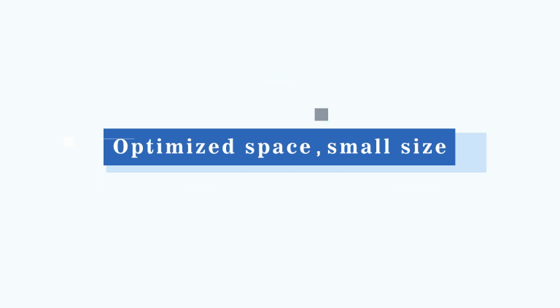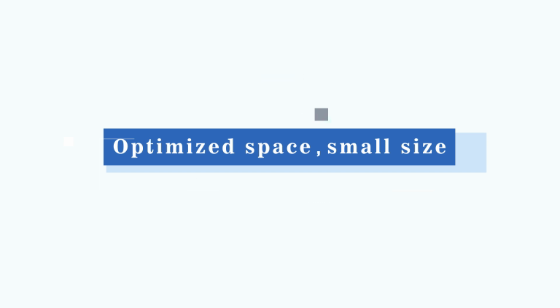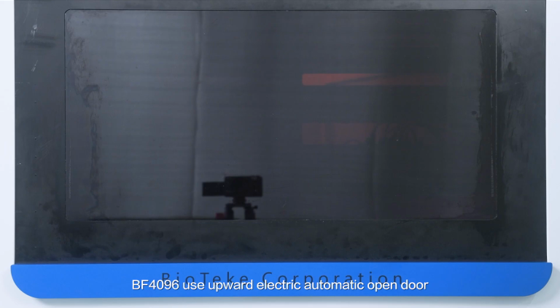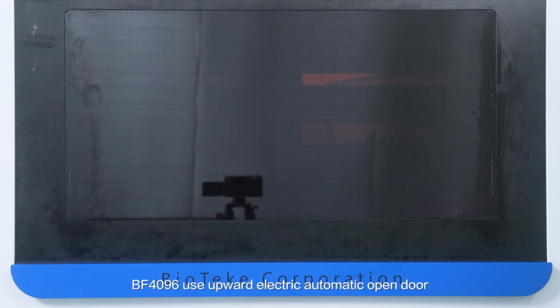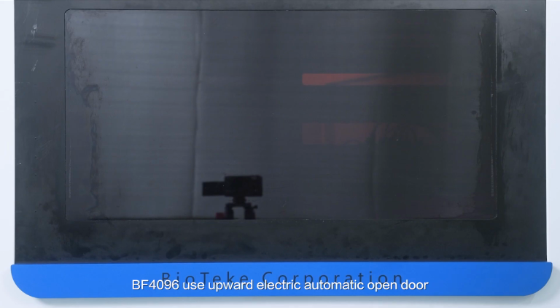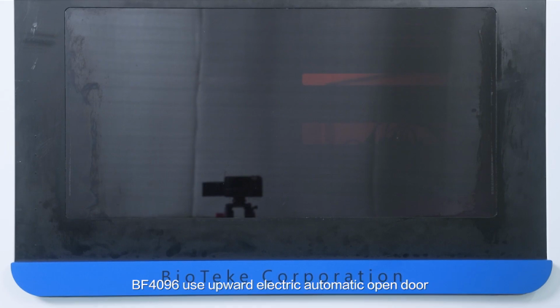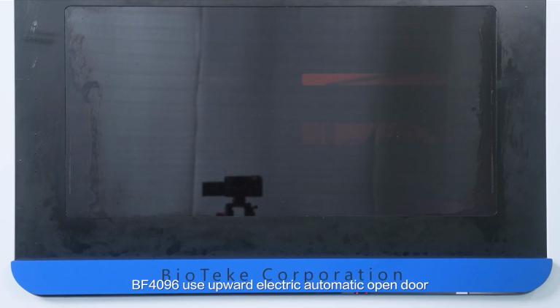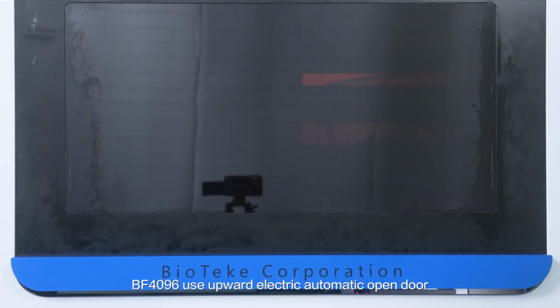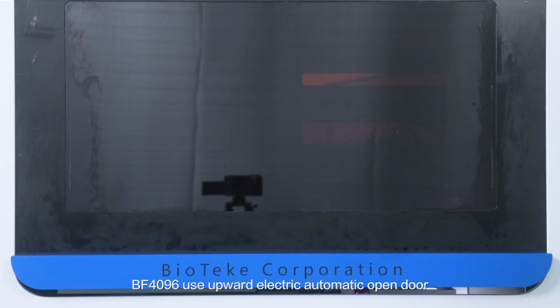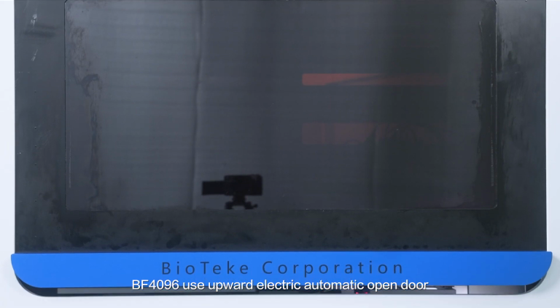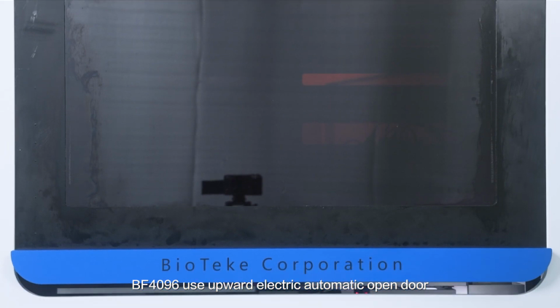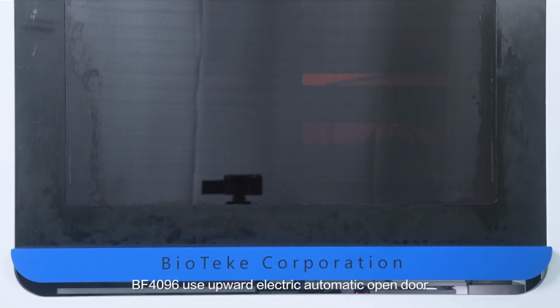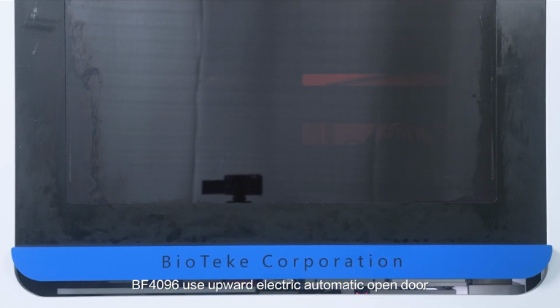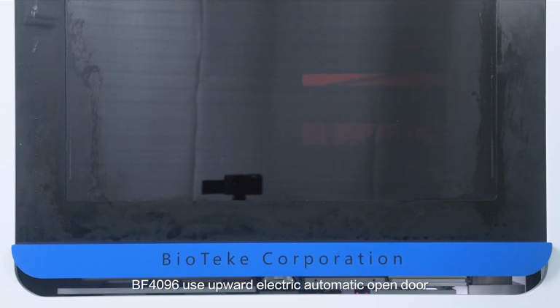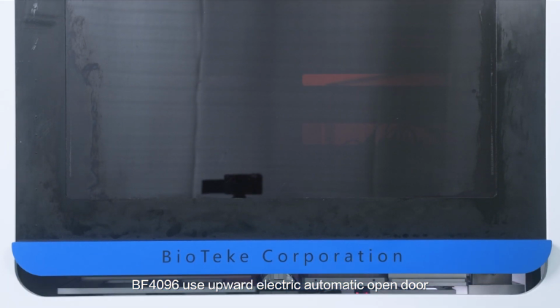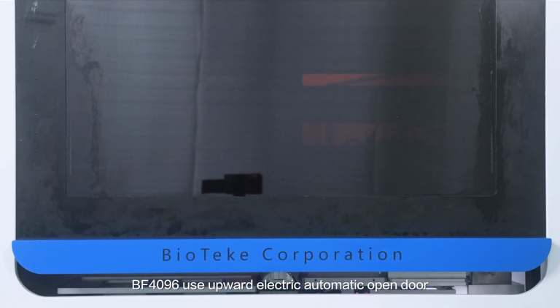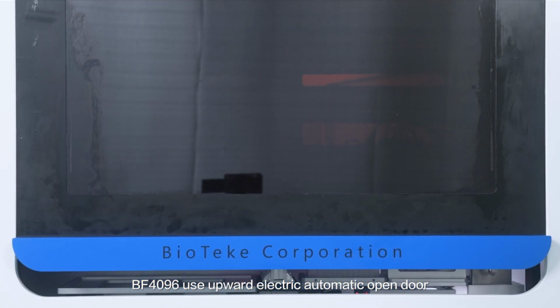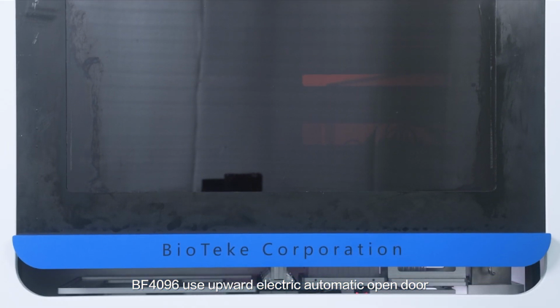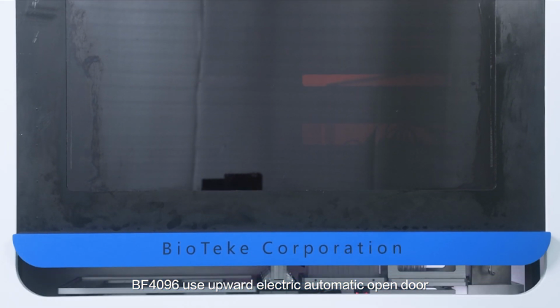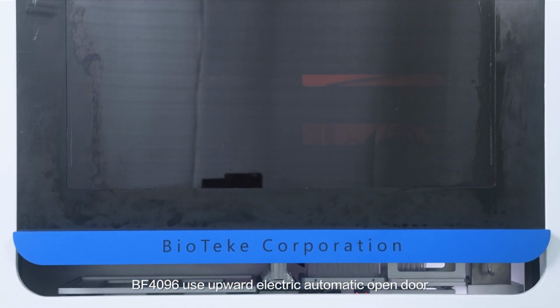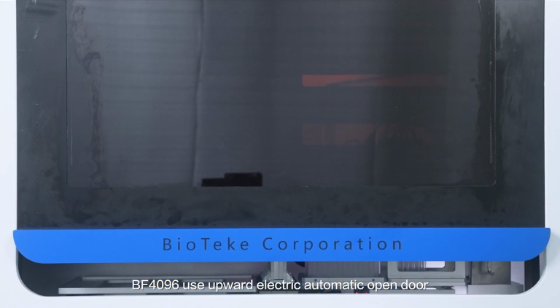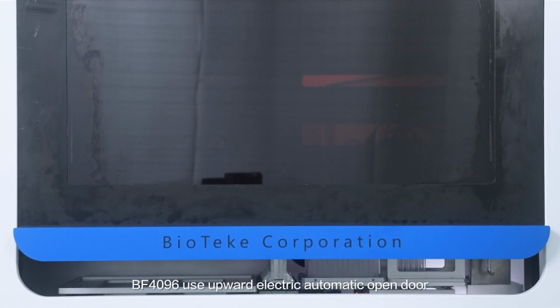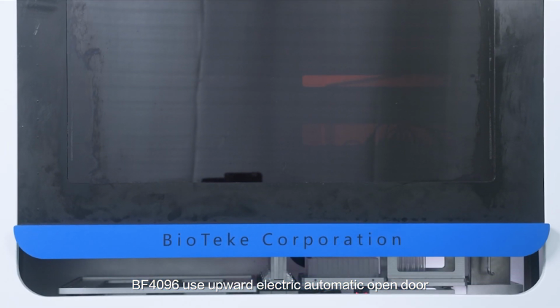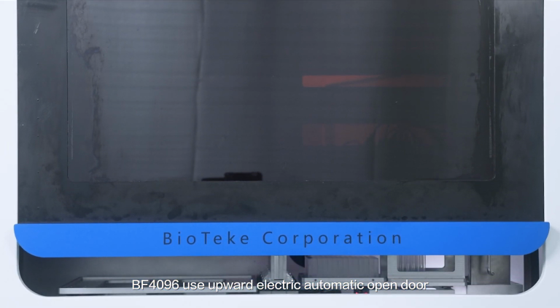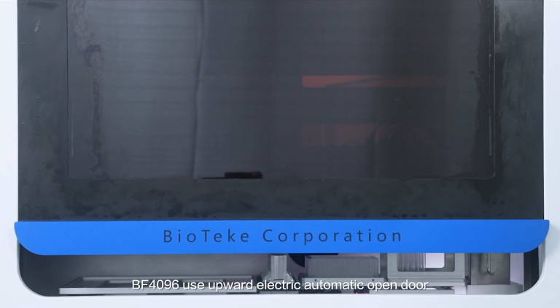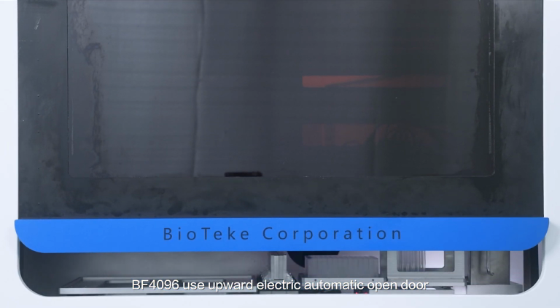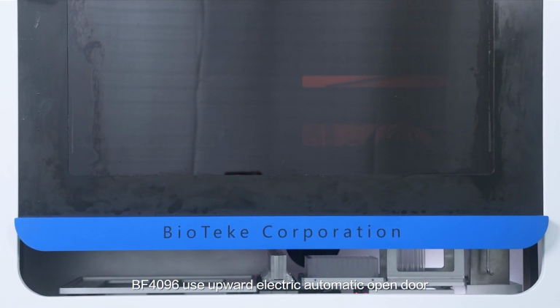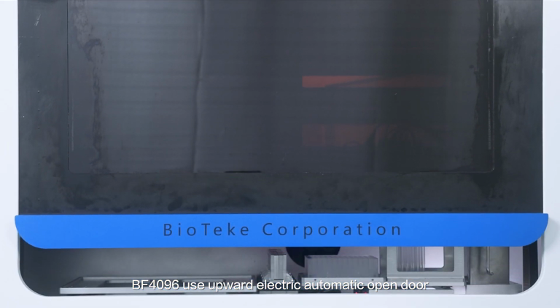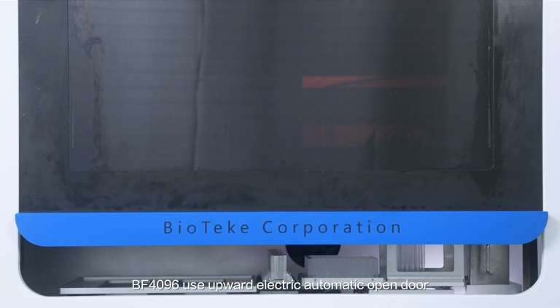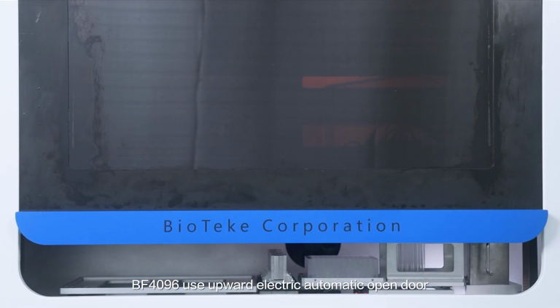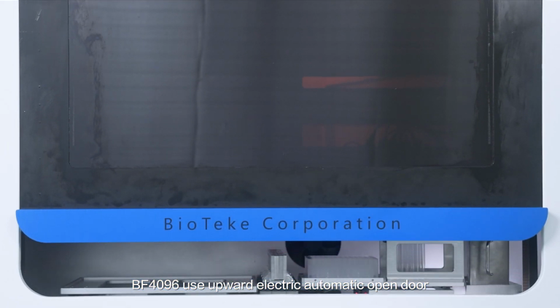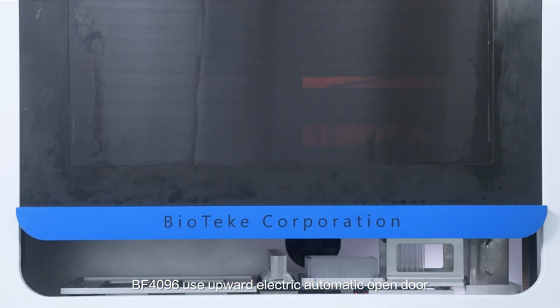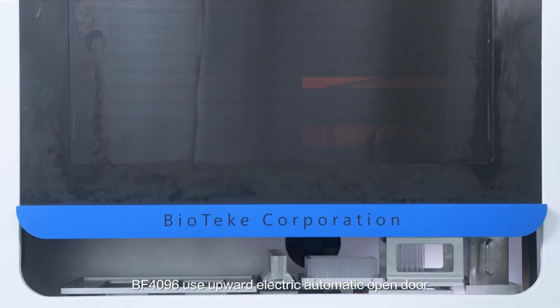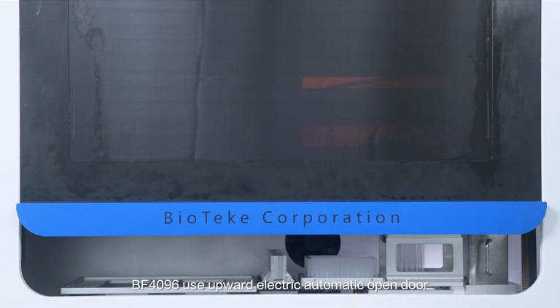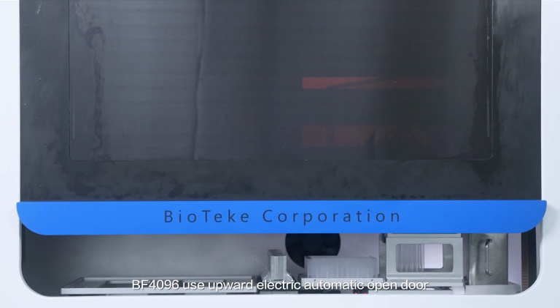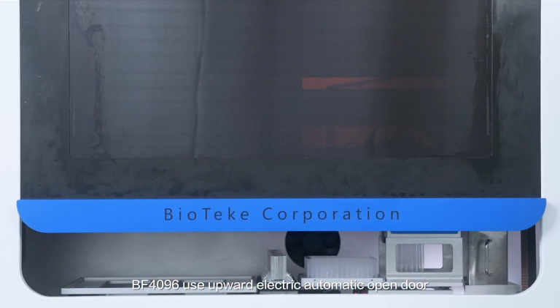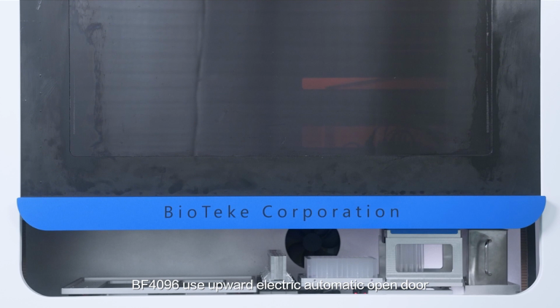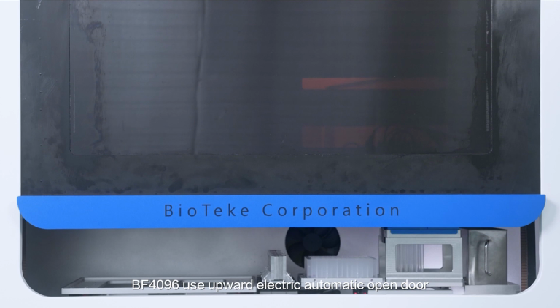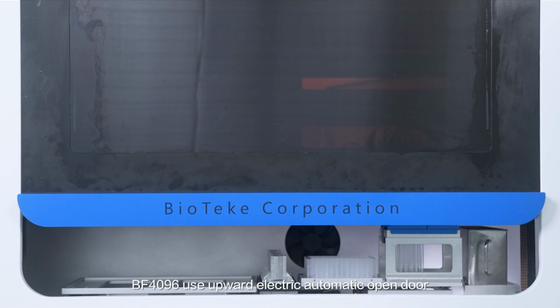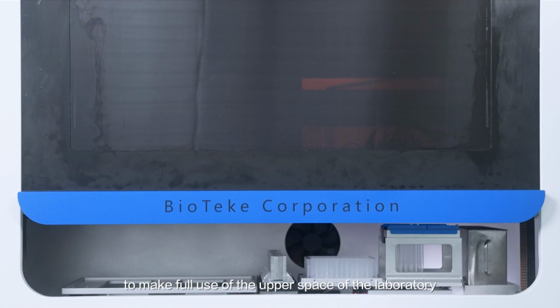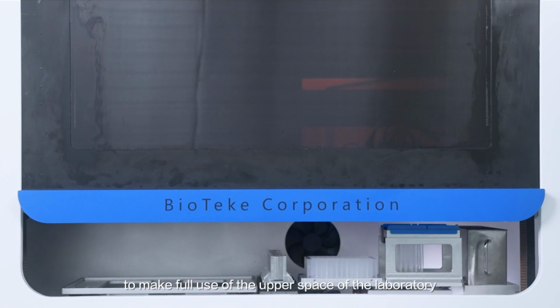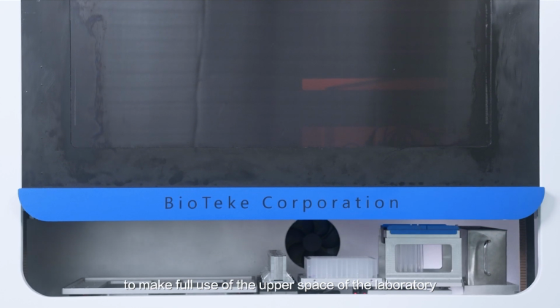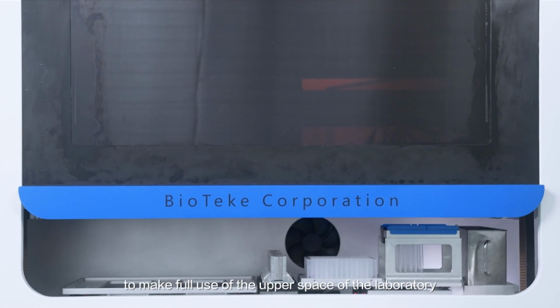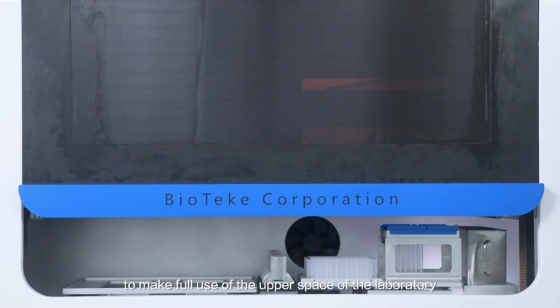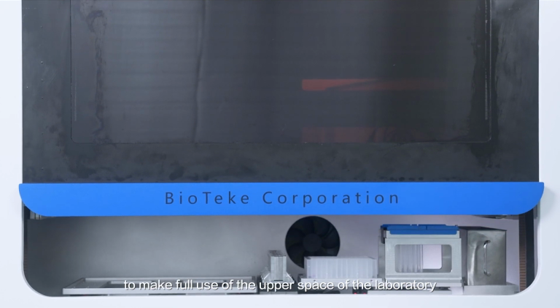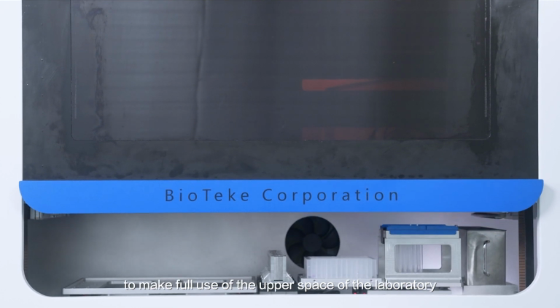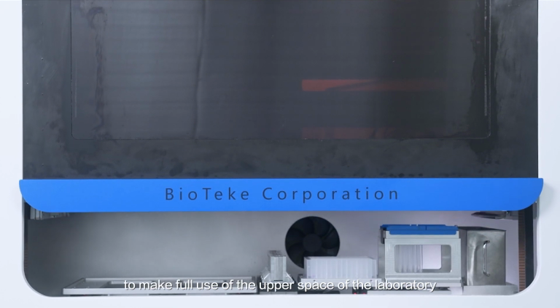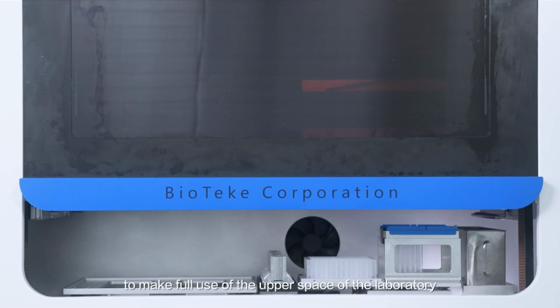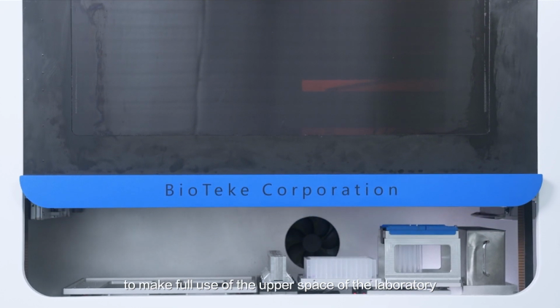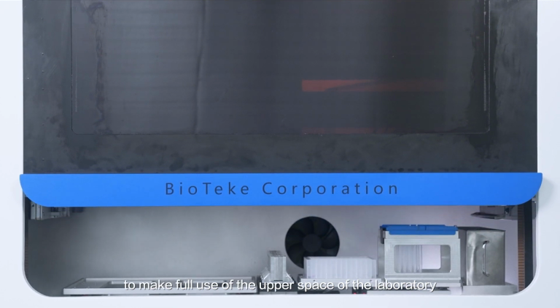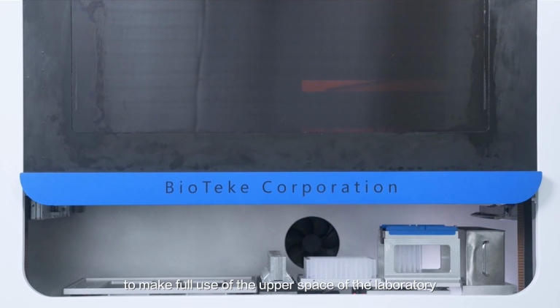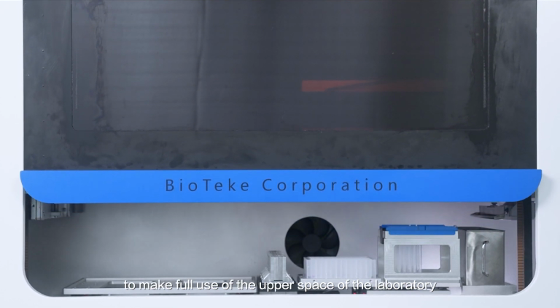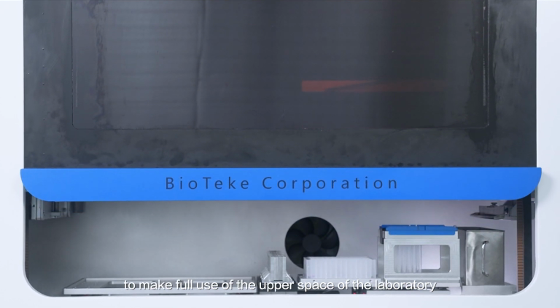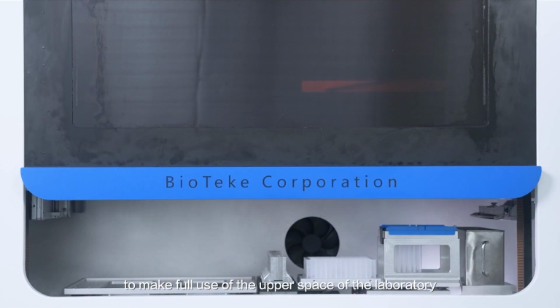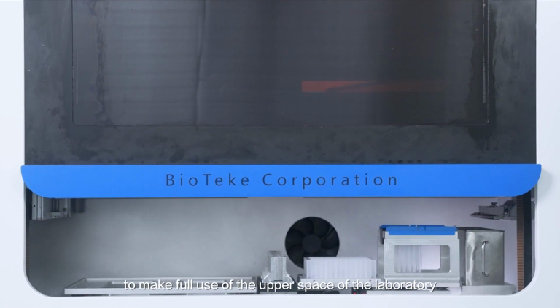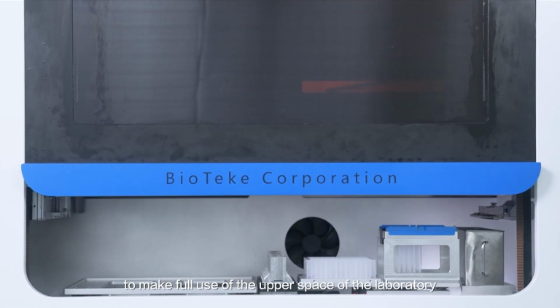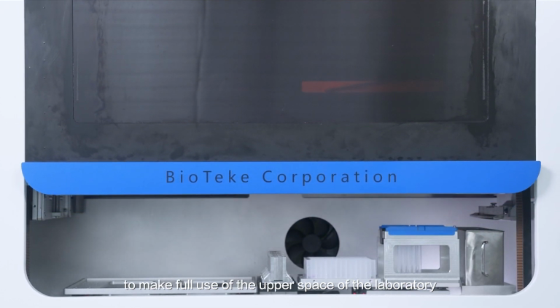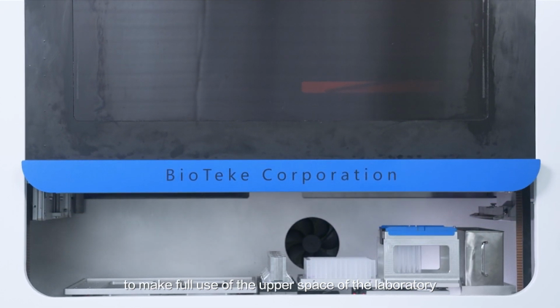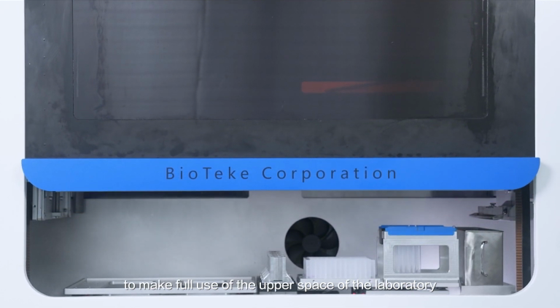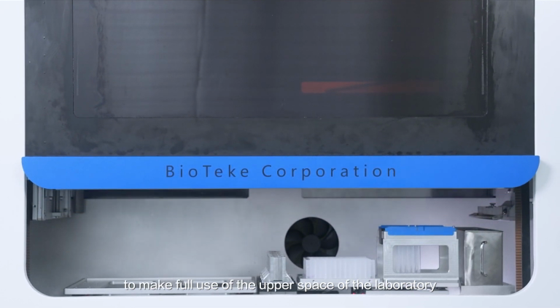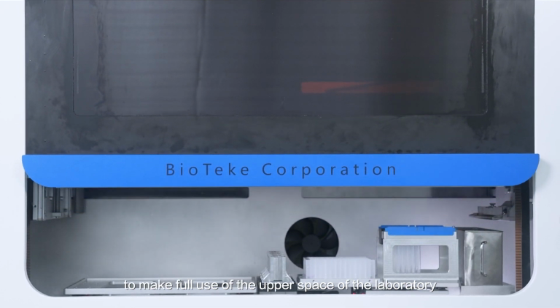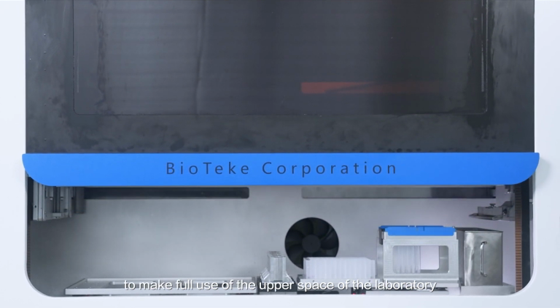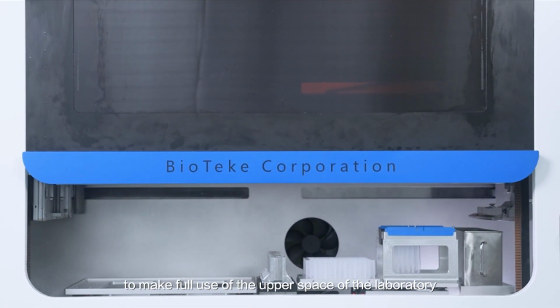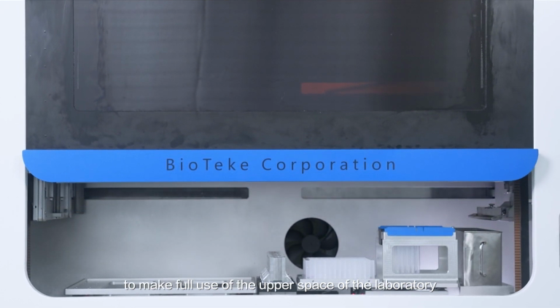BF 4096 uses an upward electric automatic open door to make full use of the upper space of the laboratory.